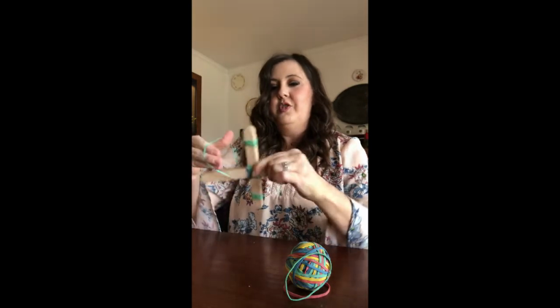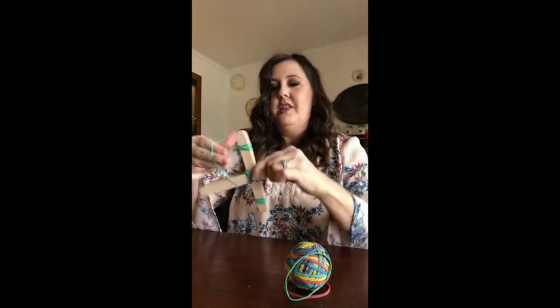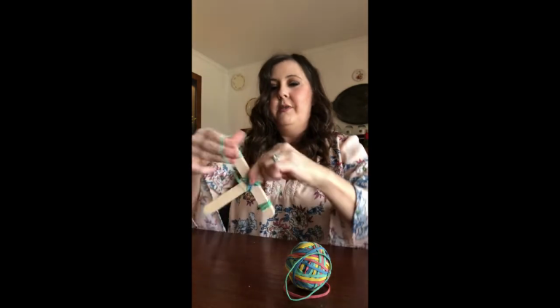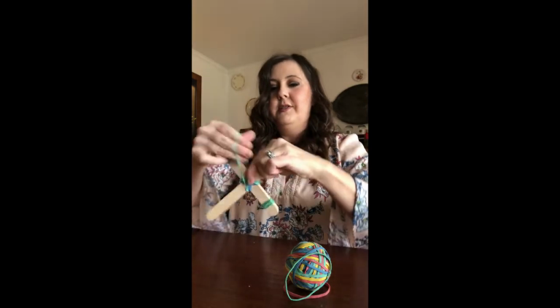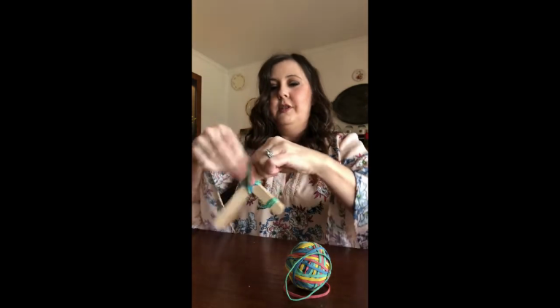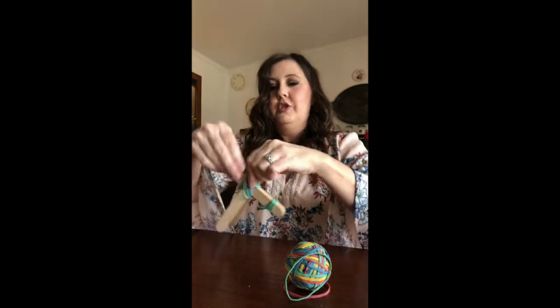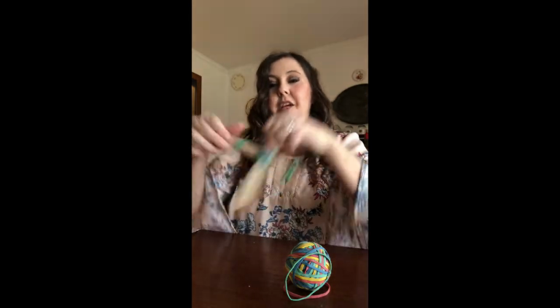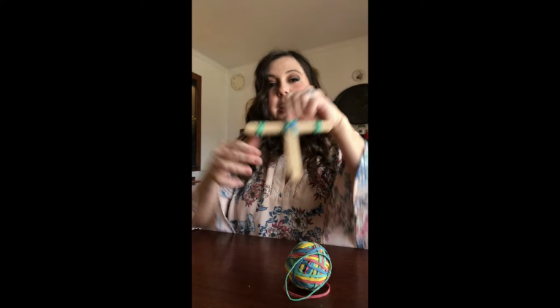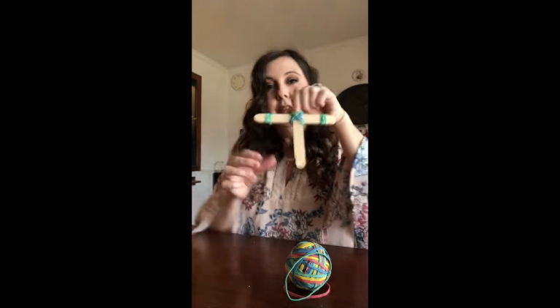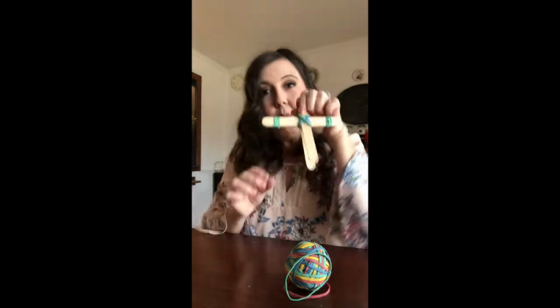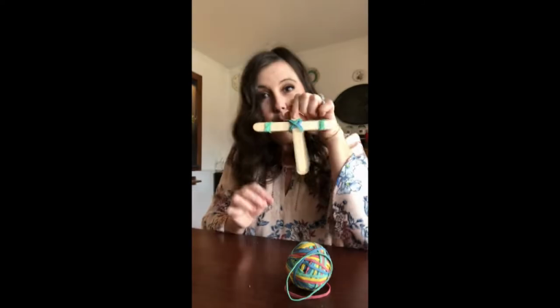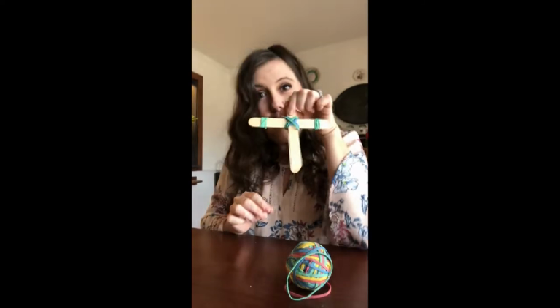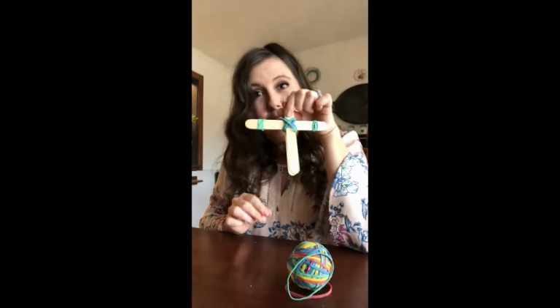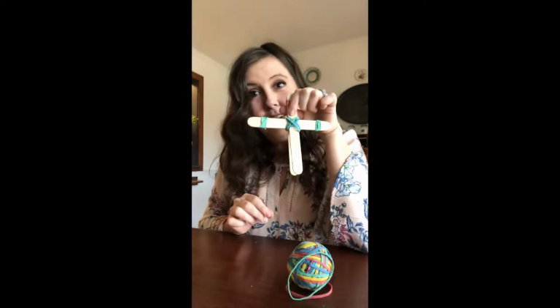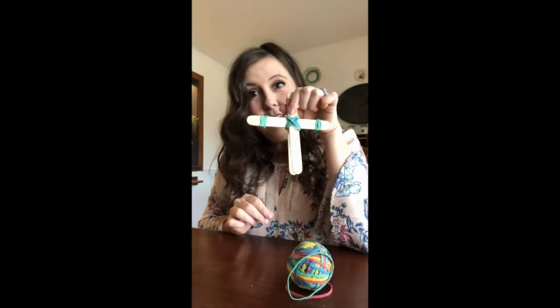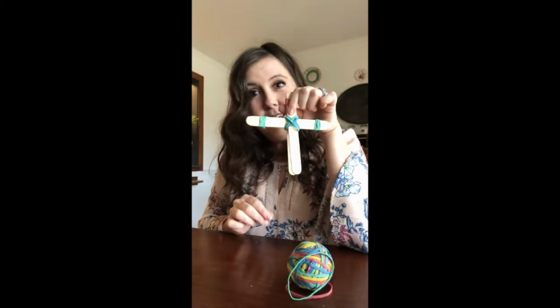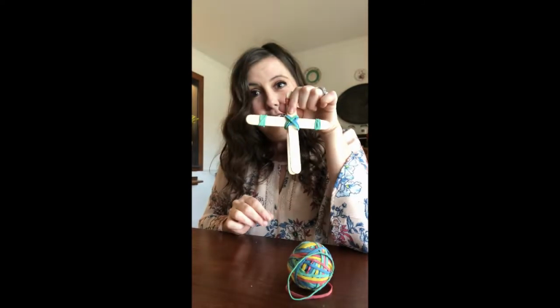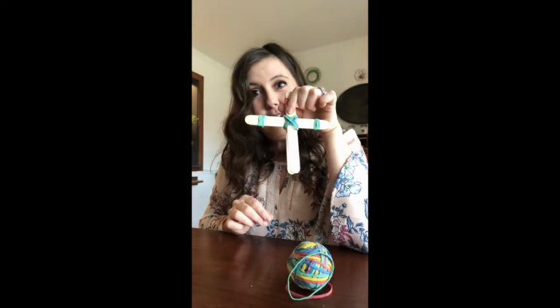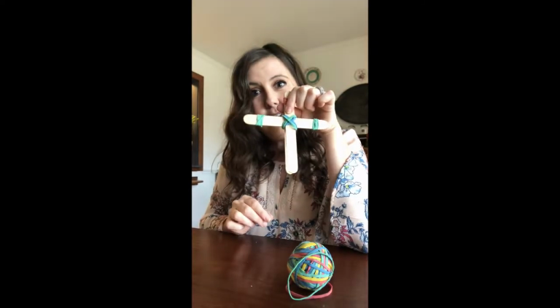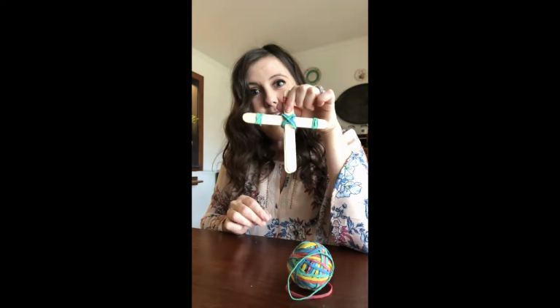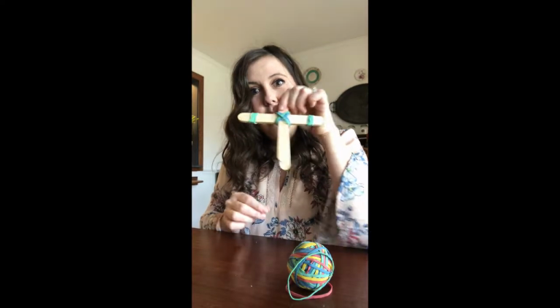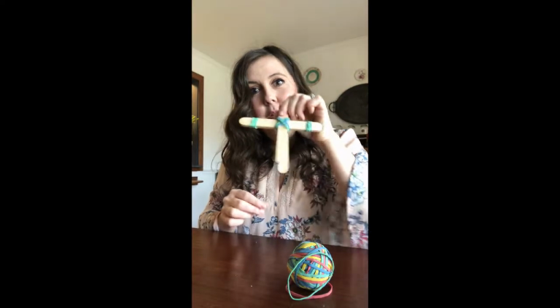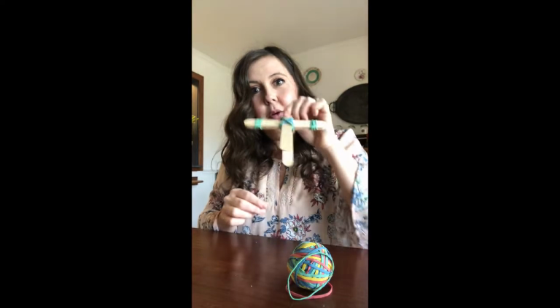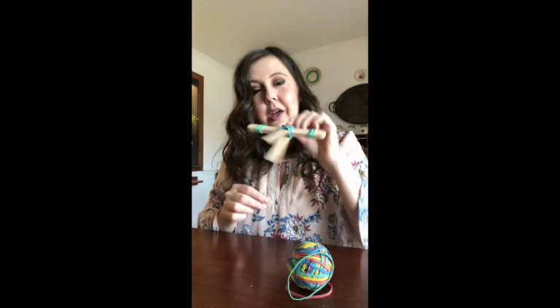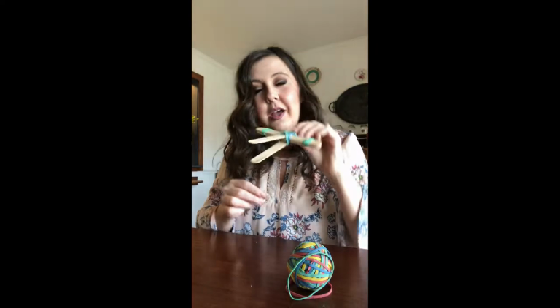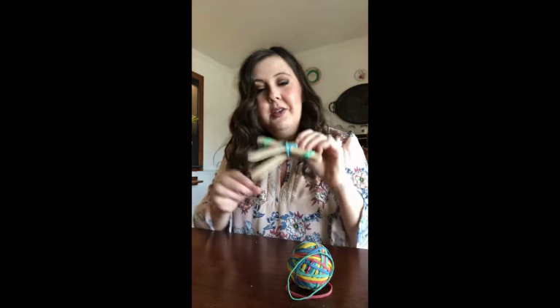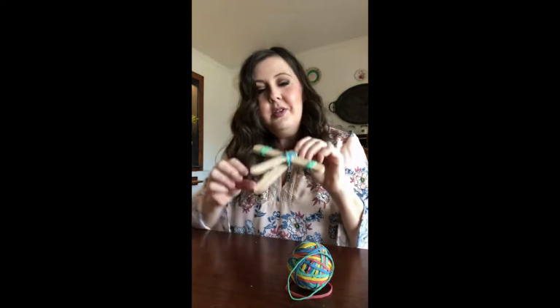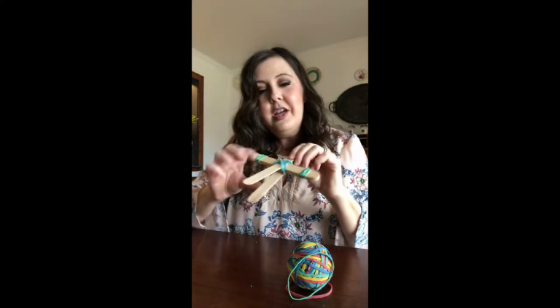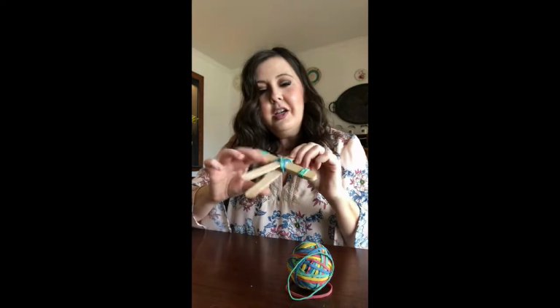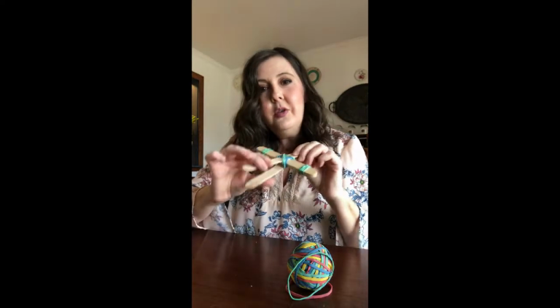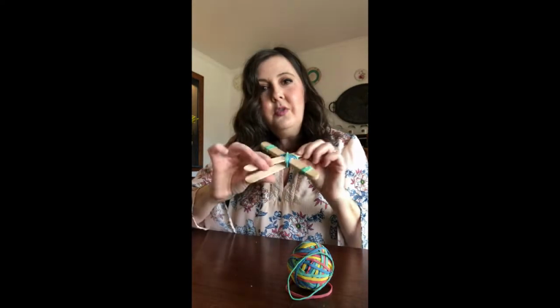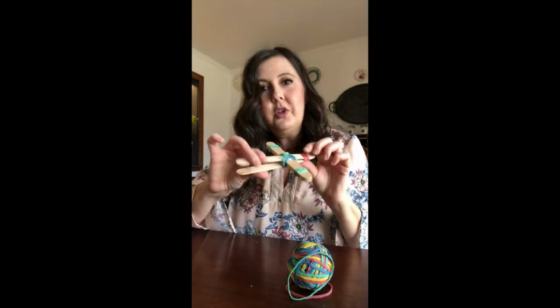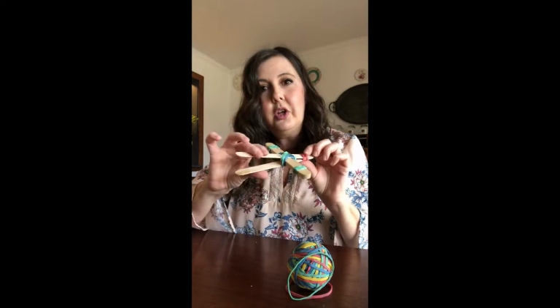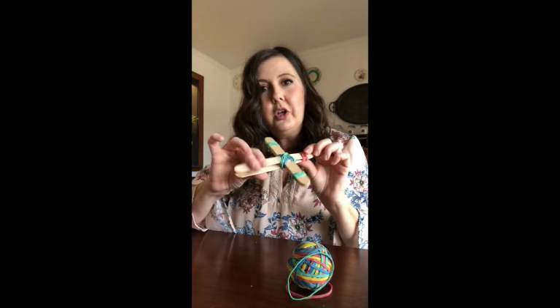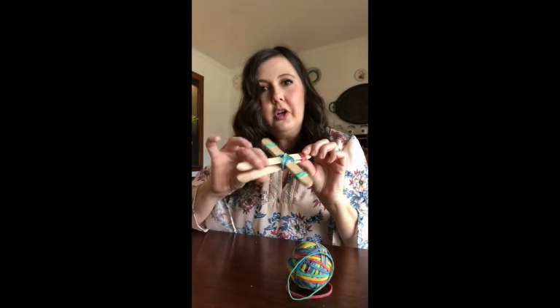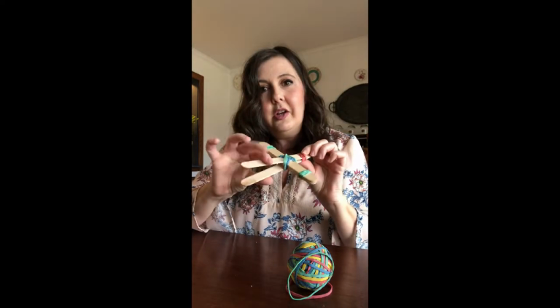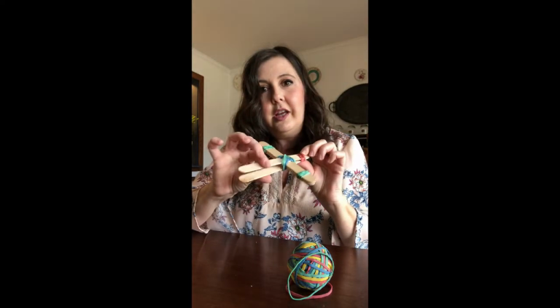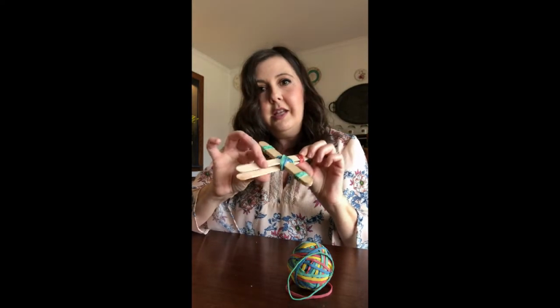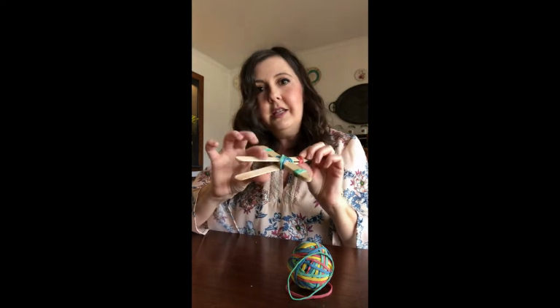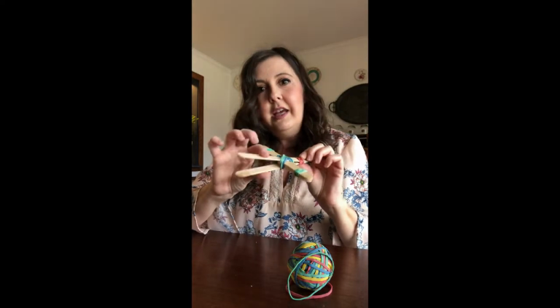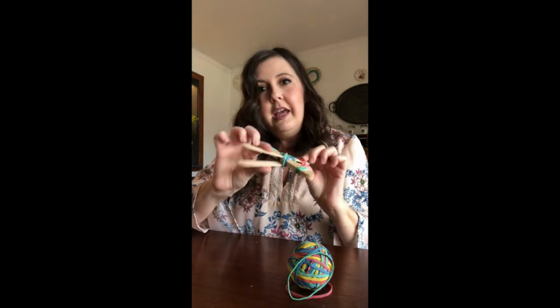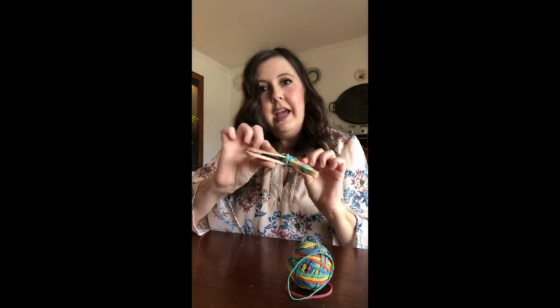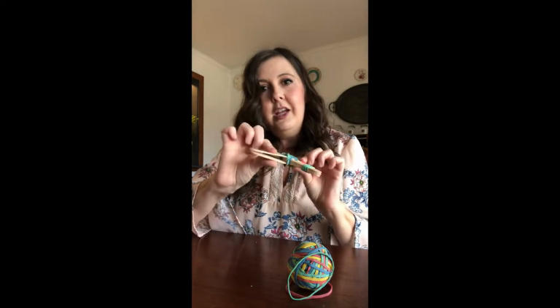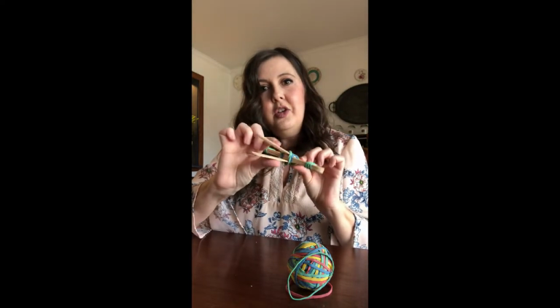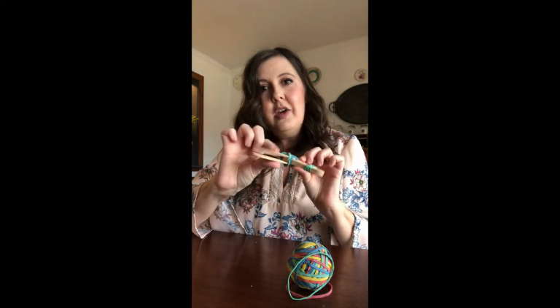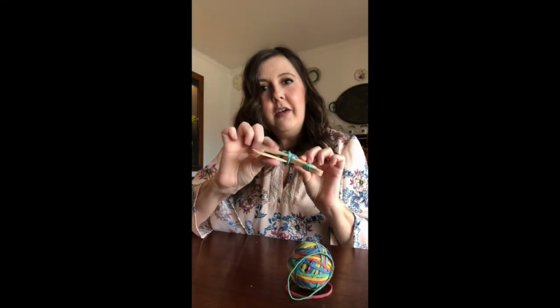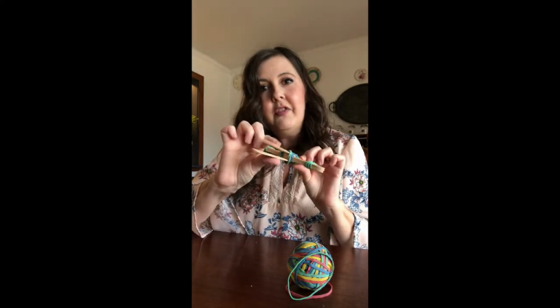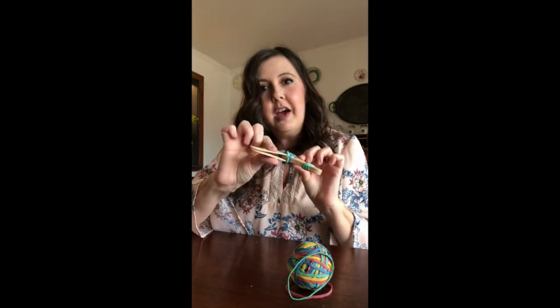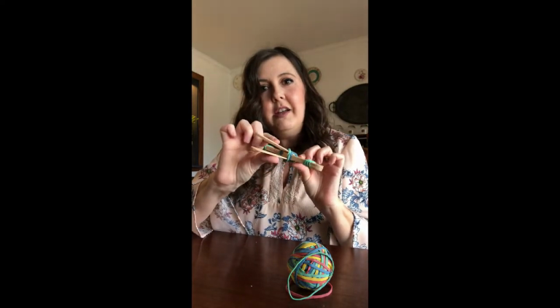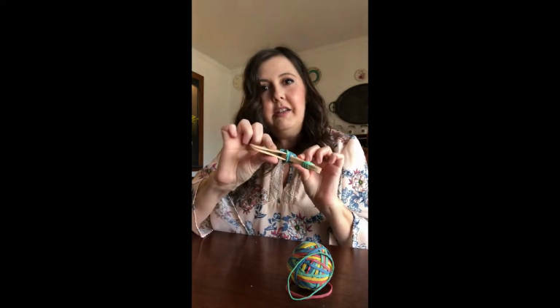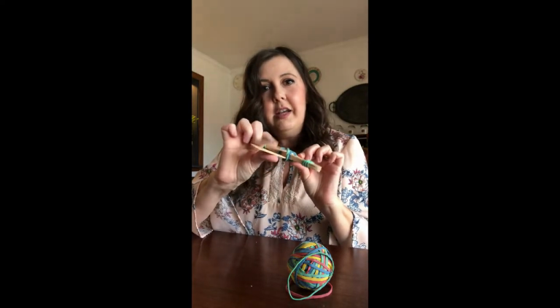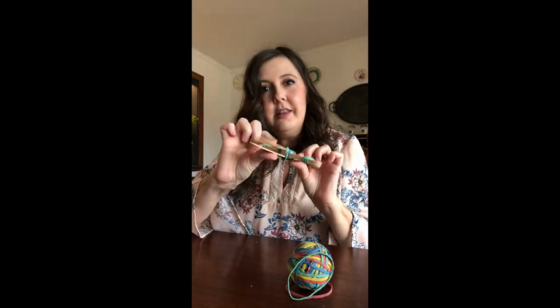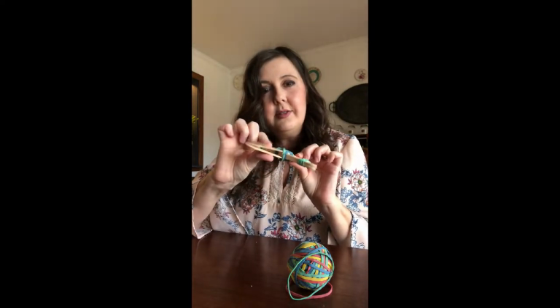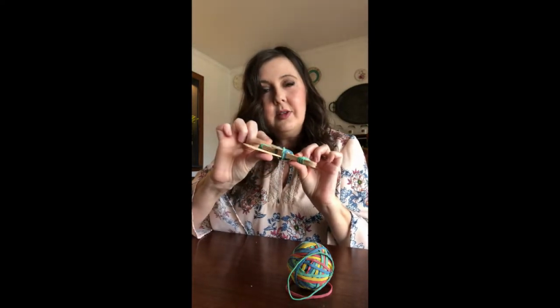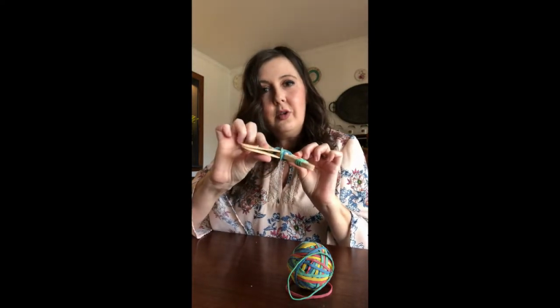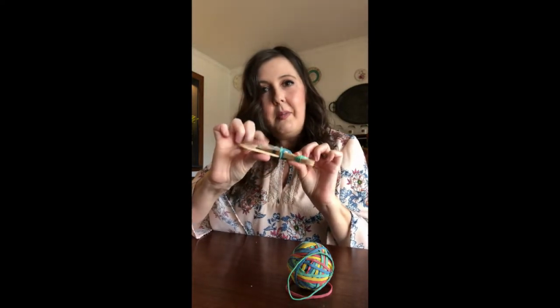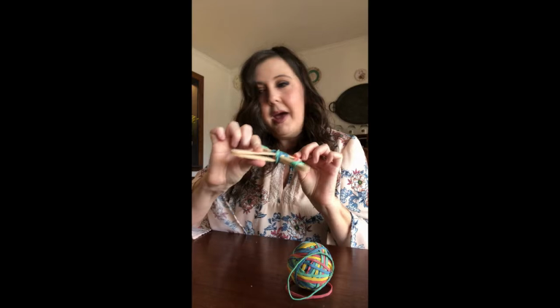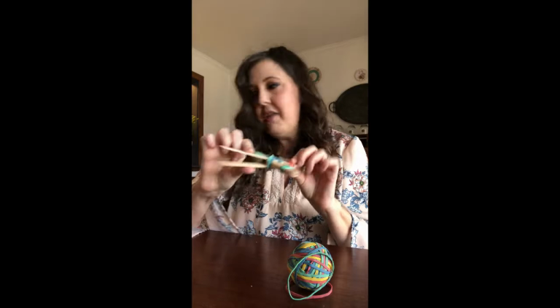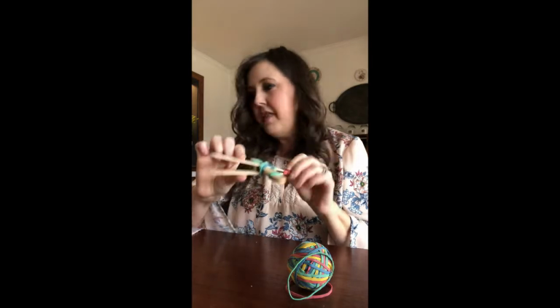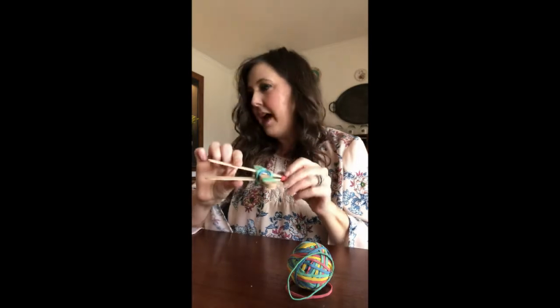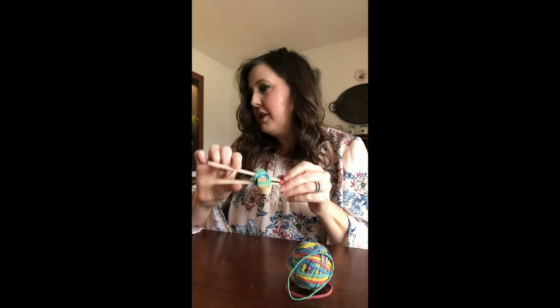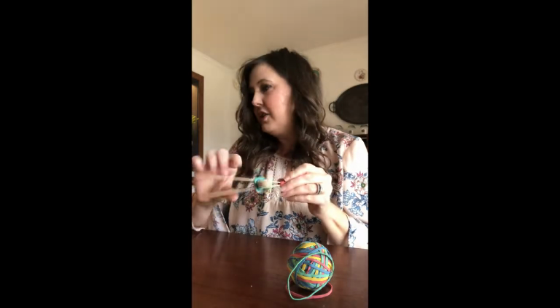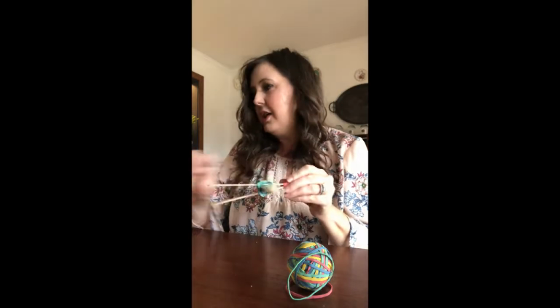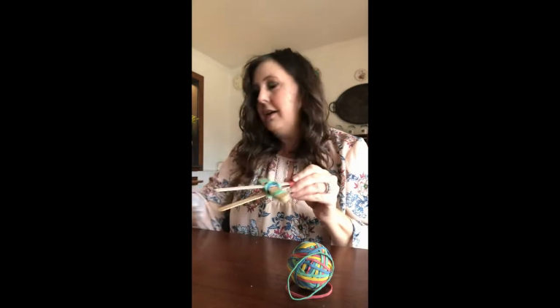Told you that was the trickiest part. There you go. So now you've secured it and you have kind of like this little mouse action.